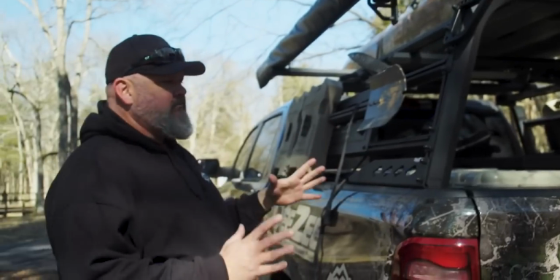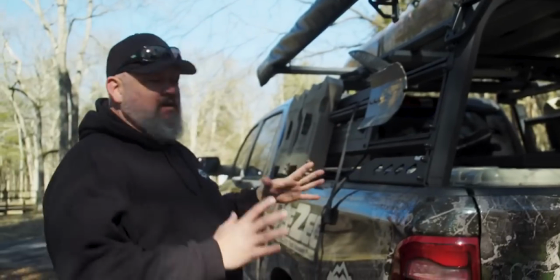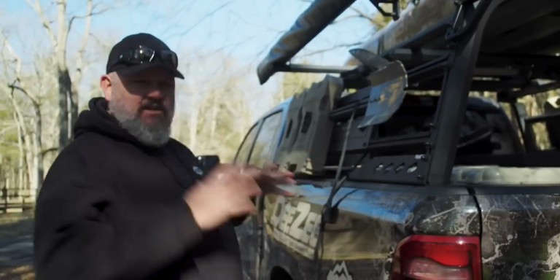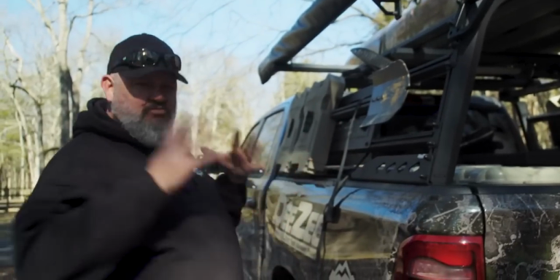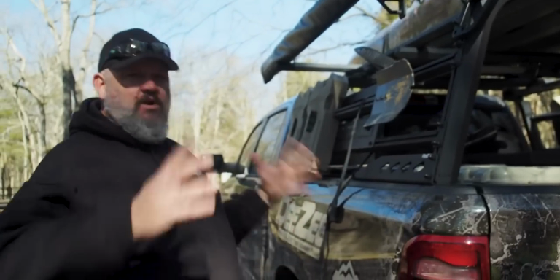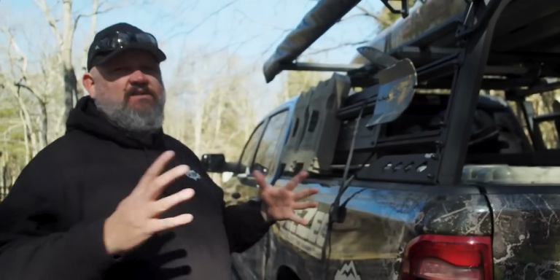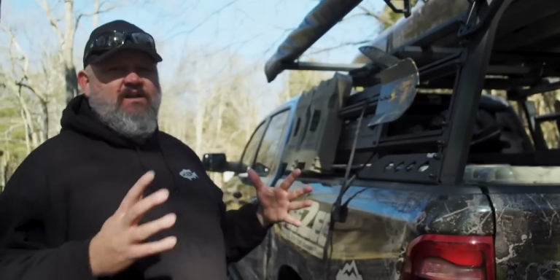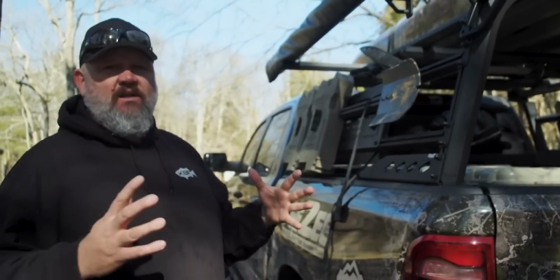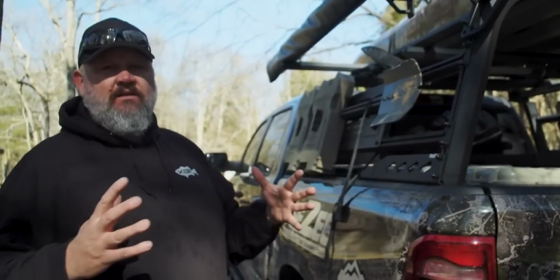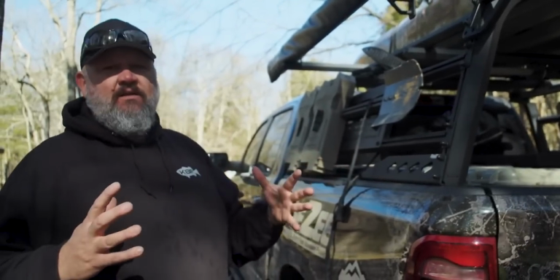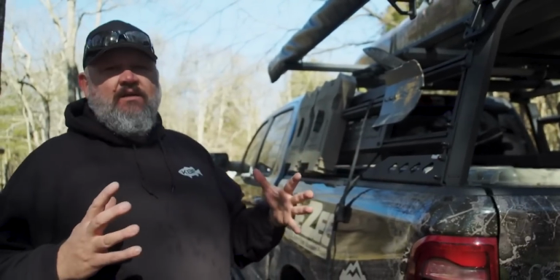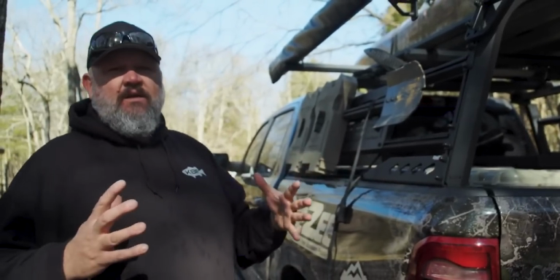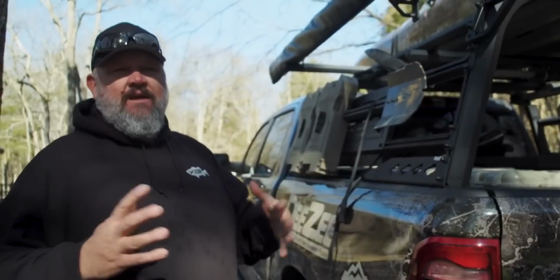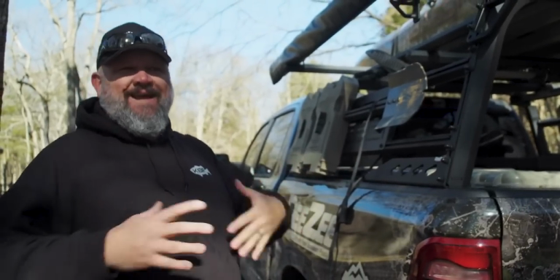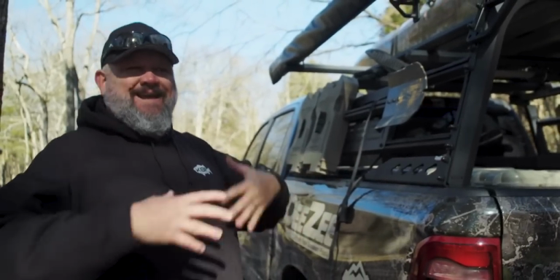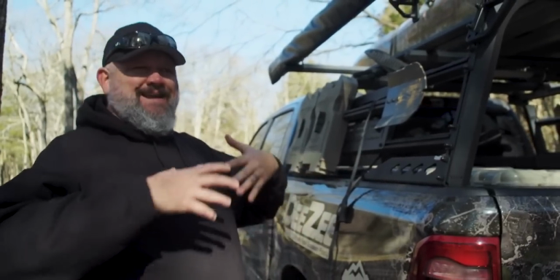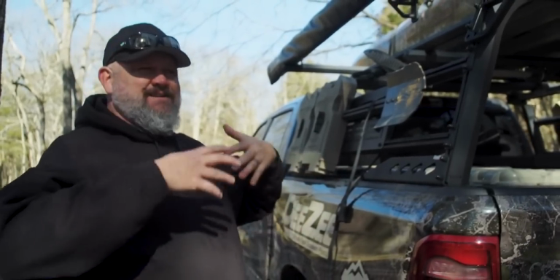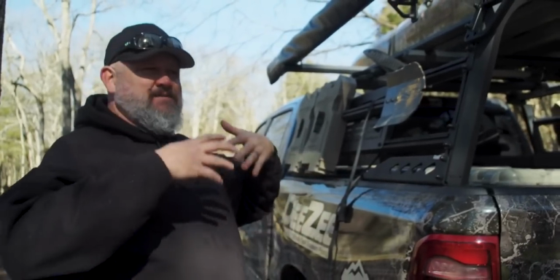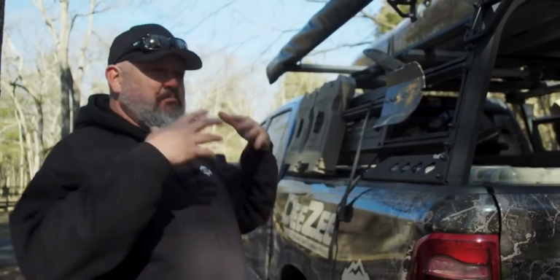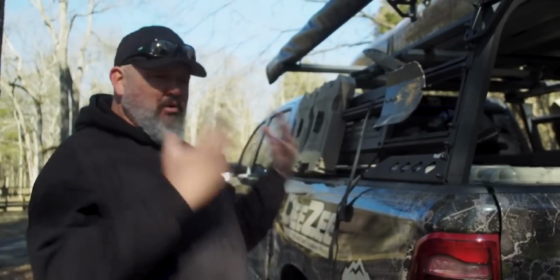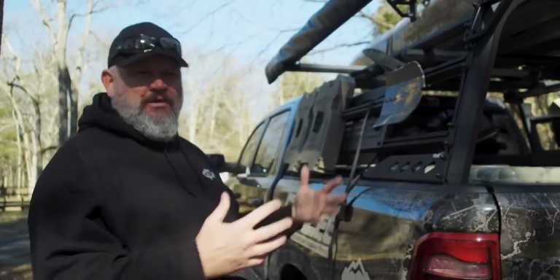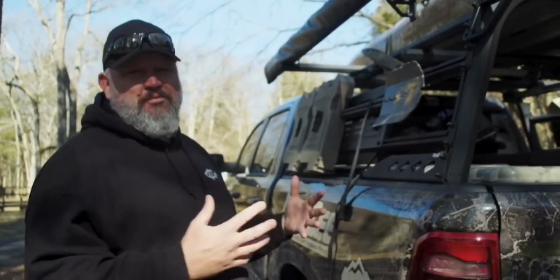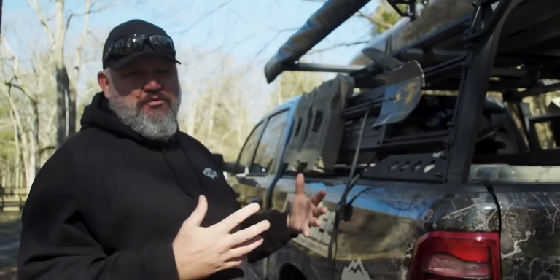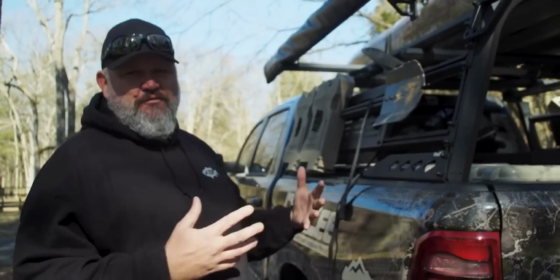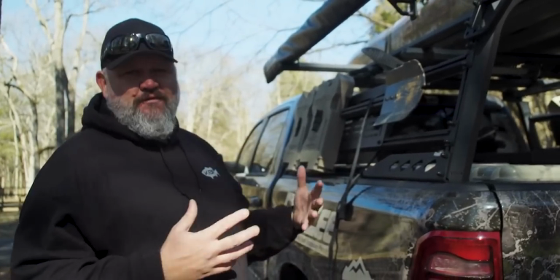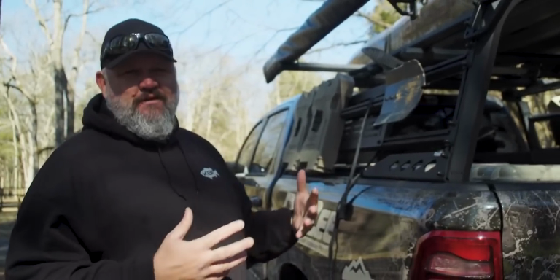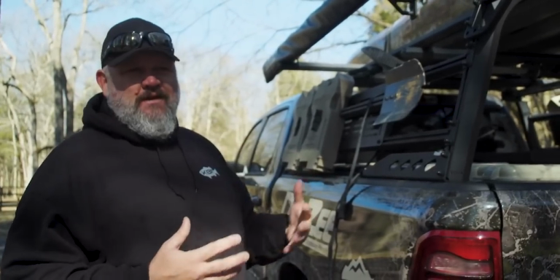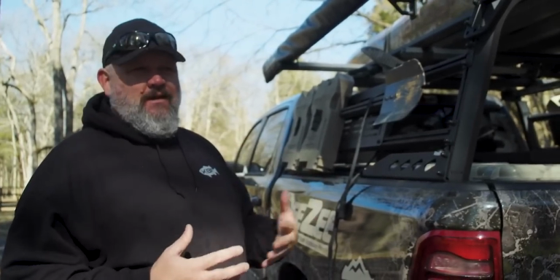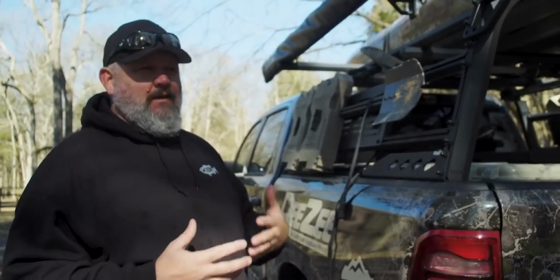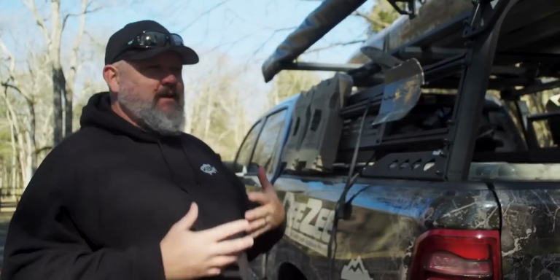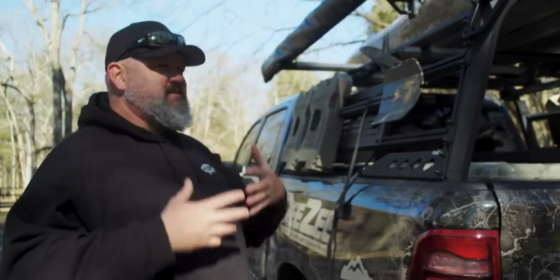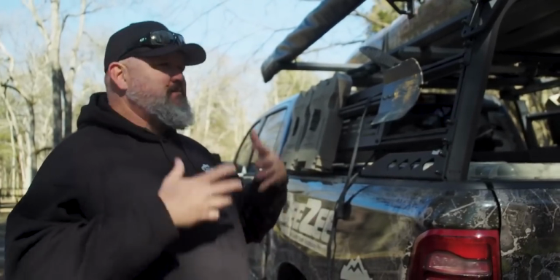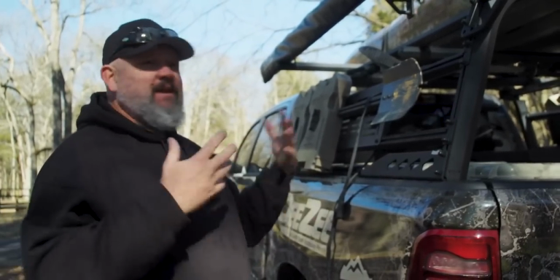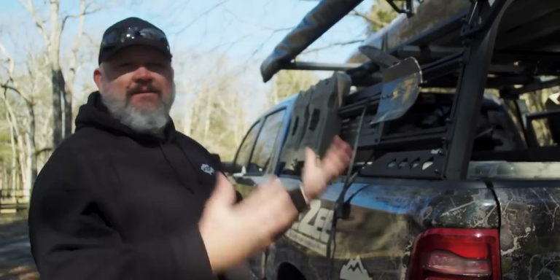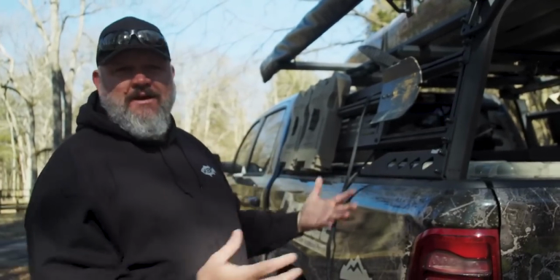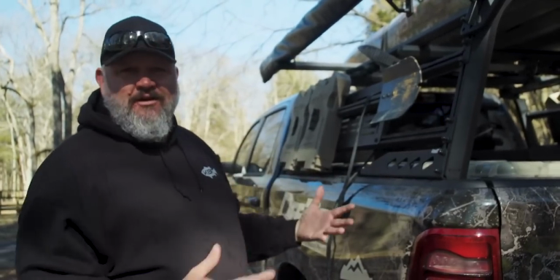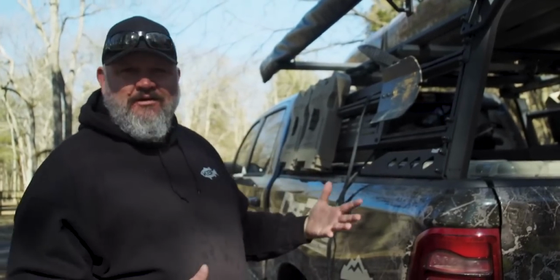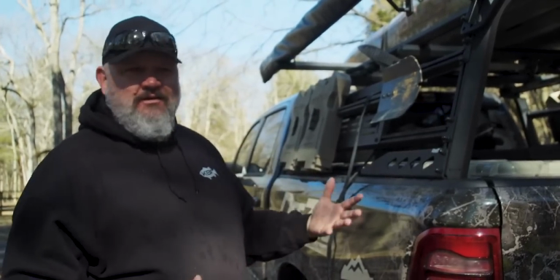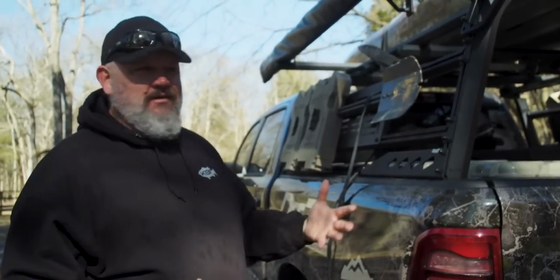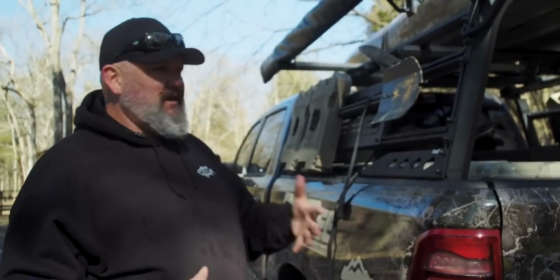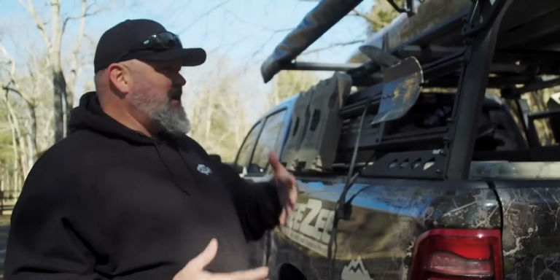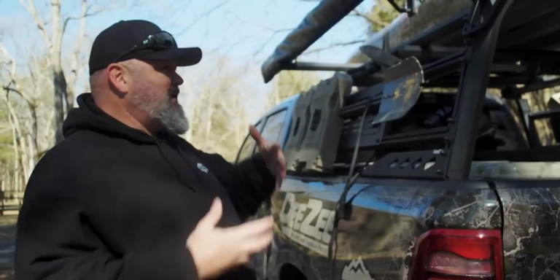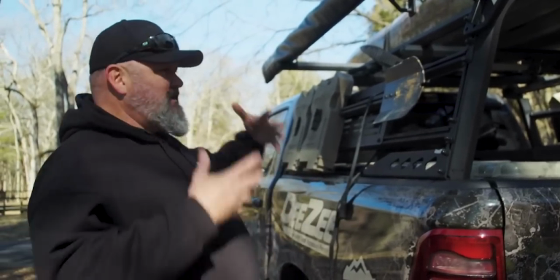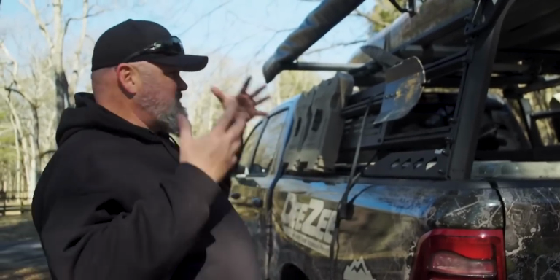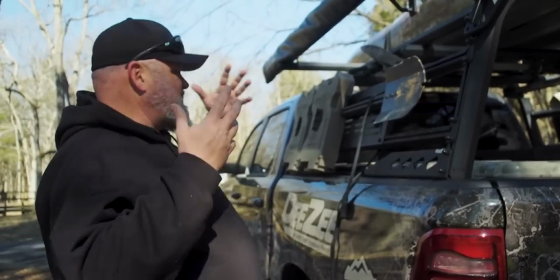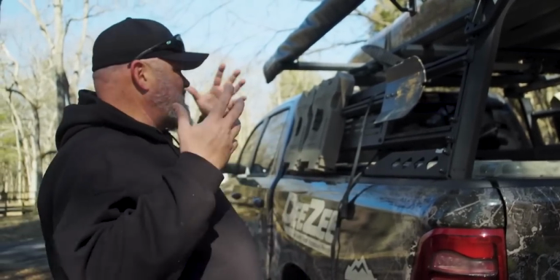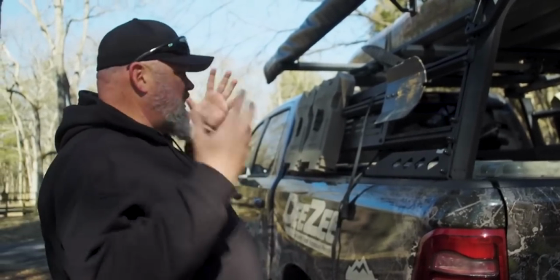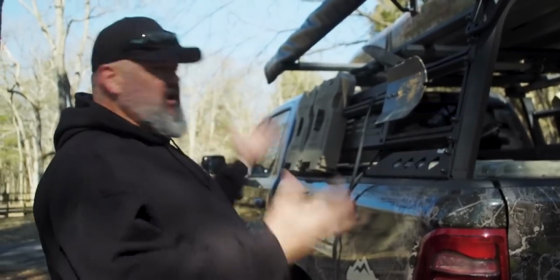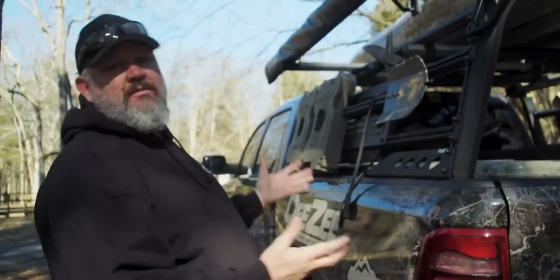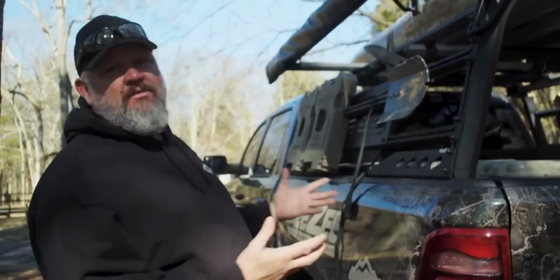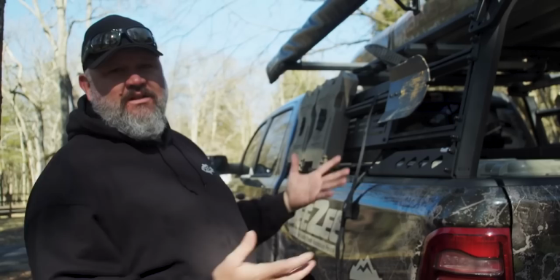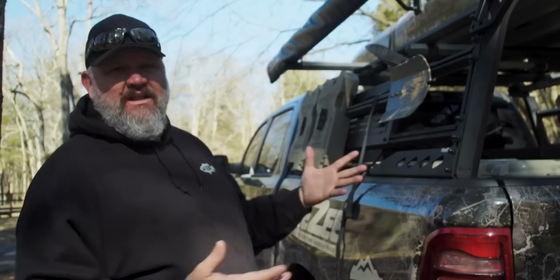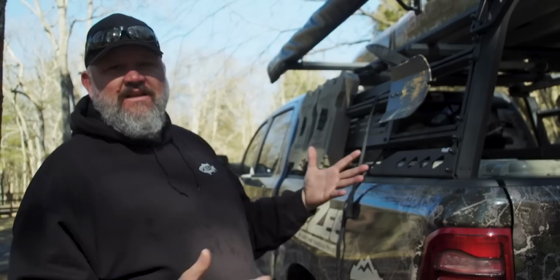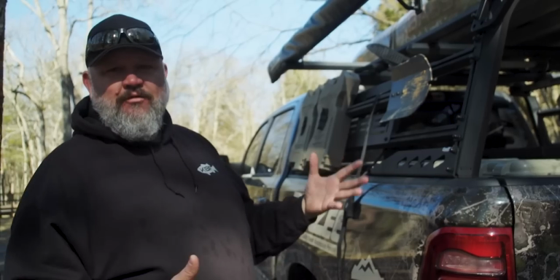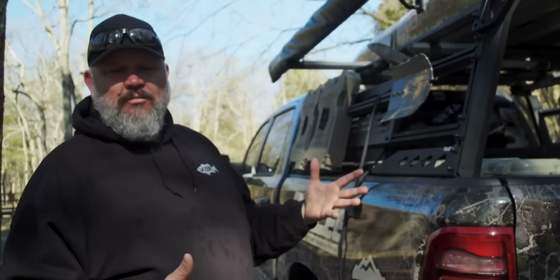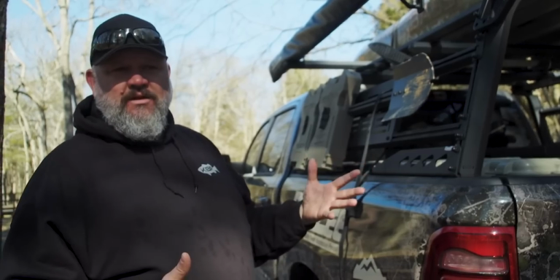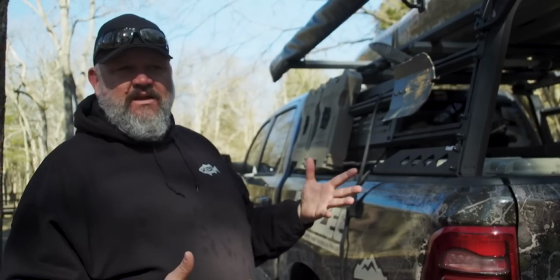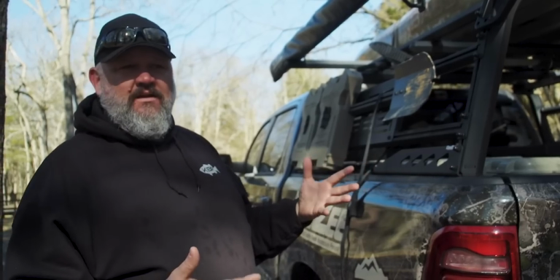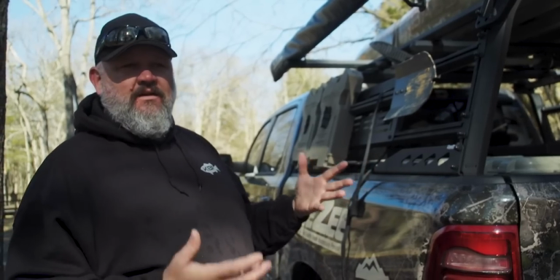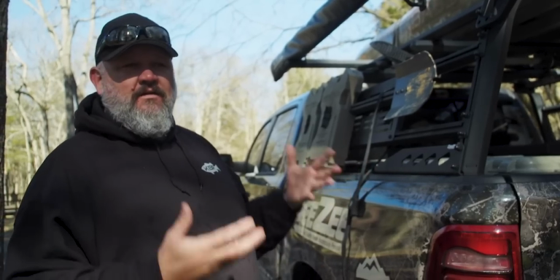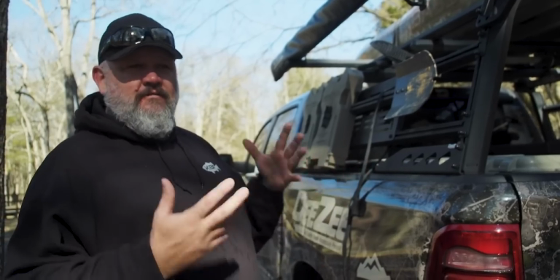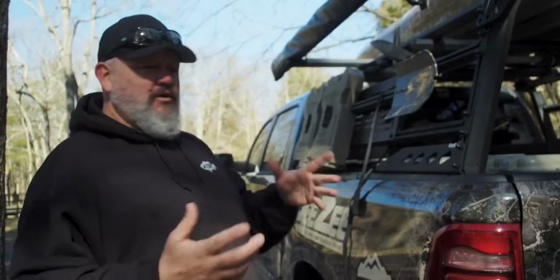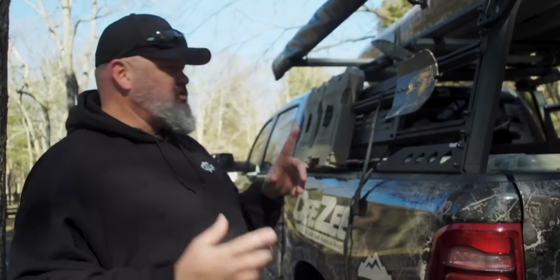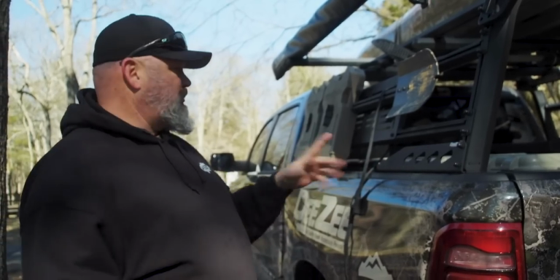I really love this Overland Adventure Rack. It's rock solid. It's bulletproof. It's made in America. It is unbelievably versatile.